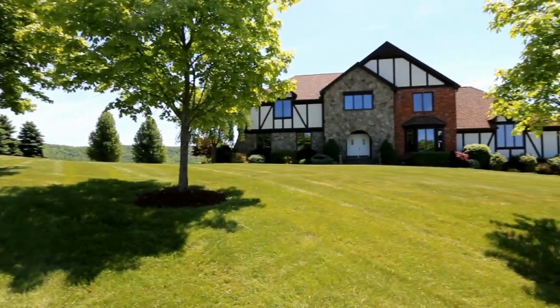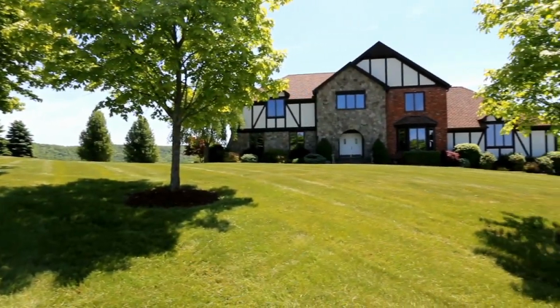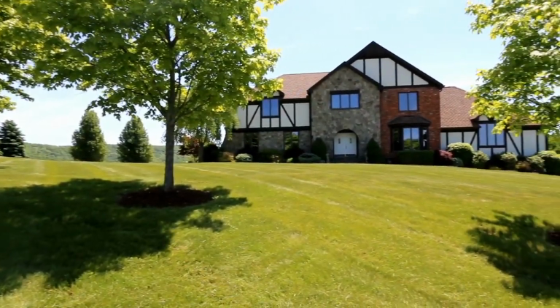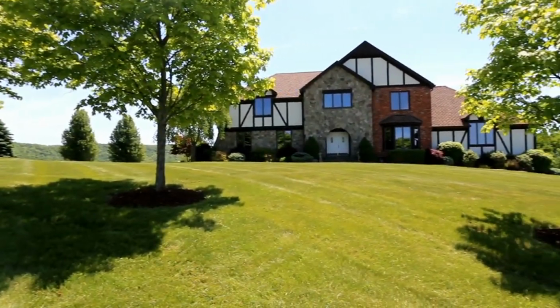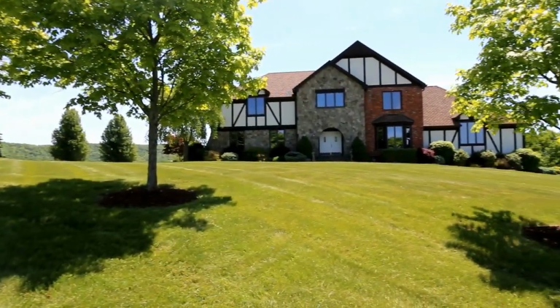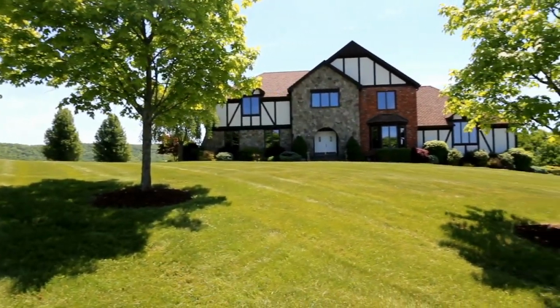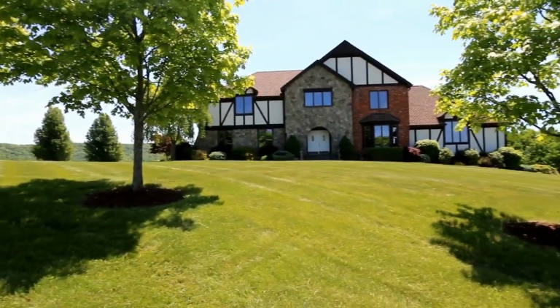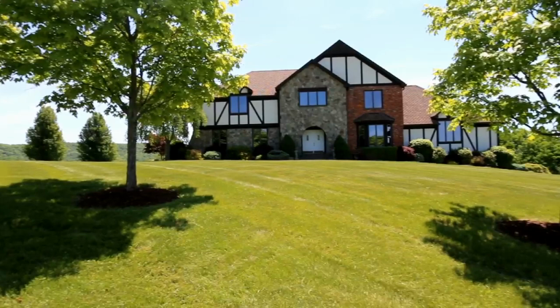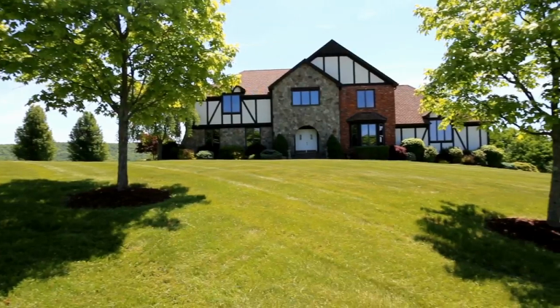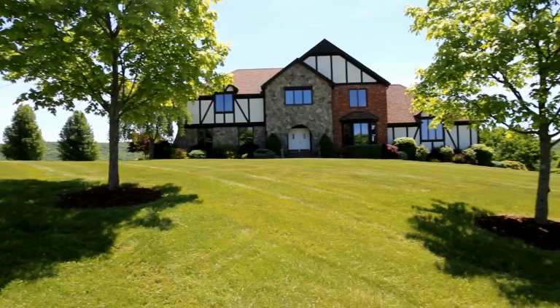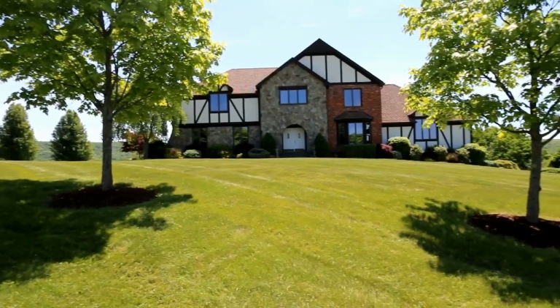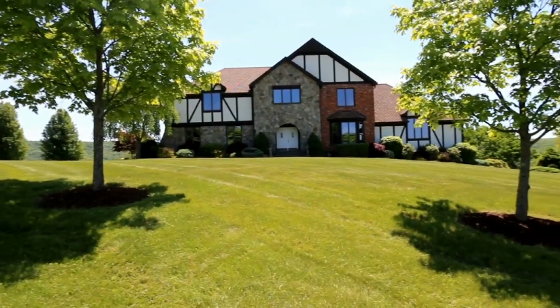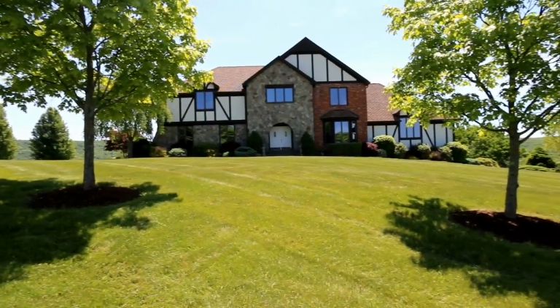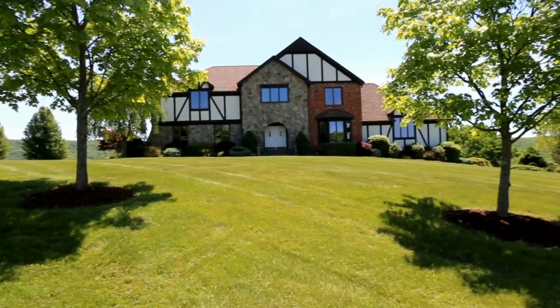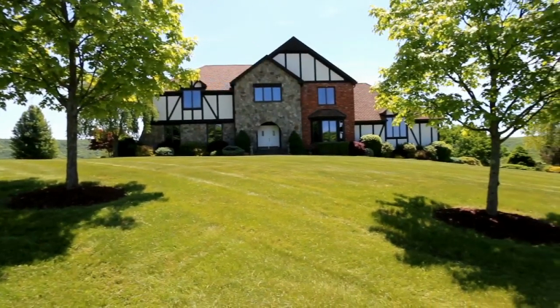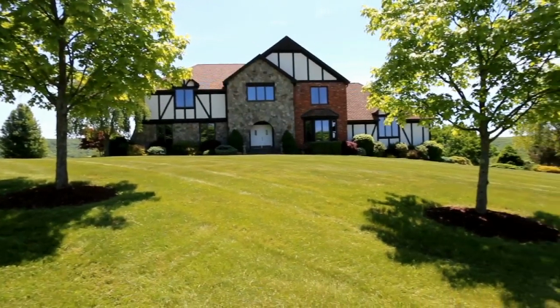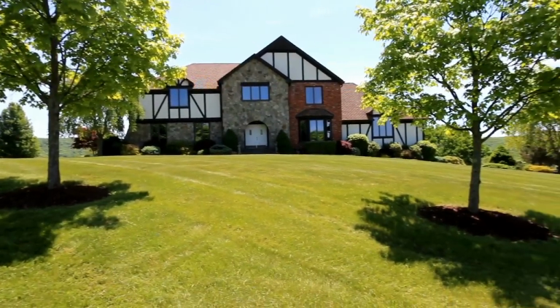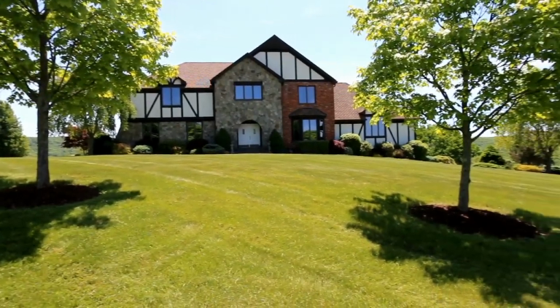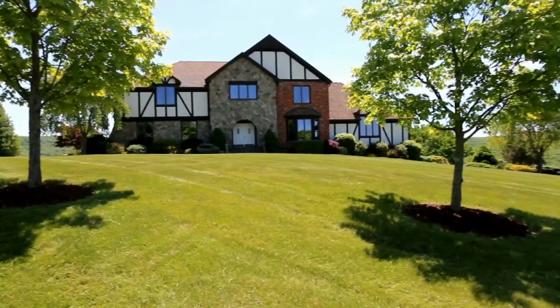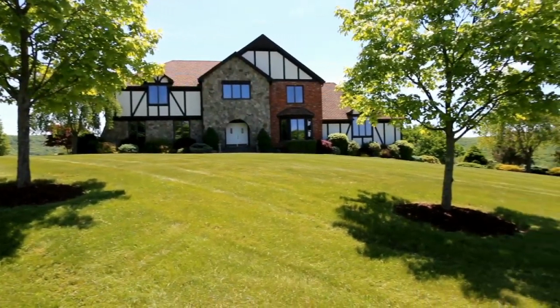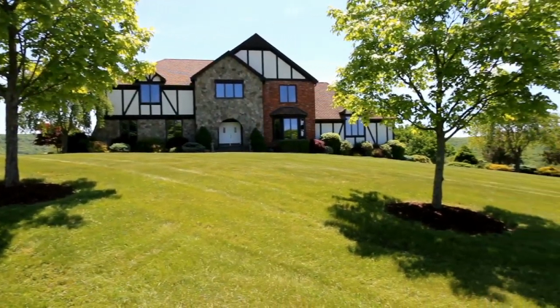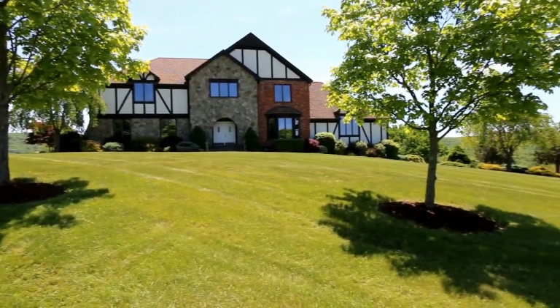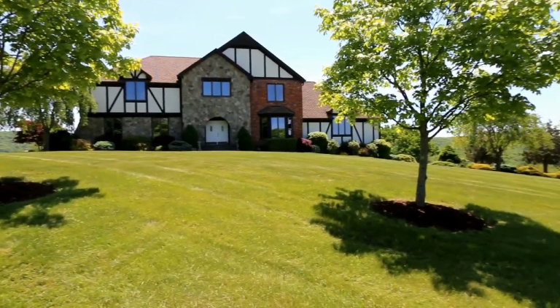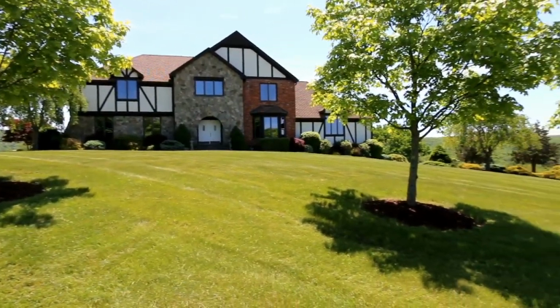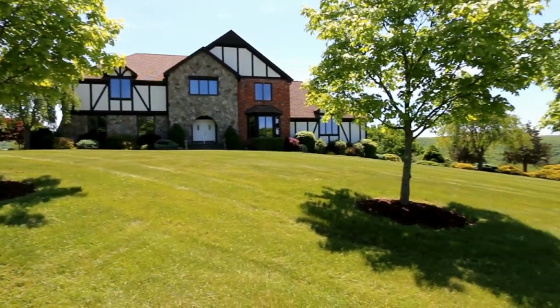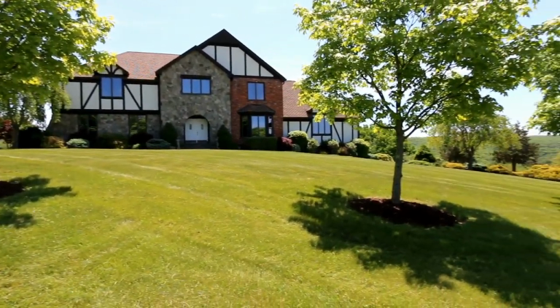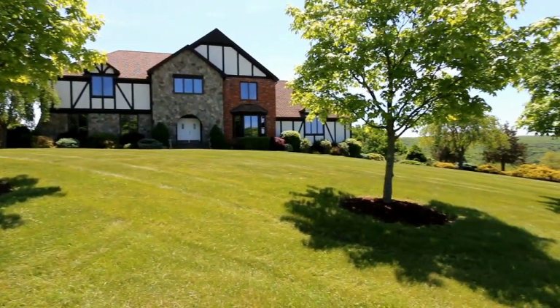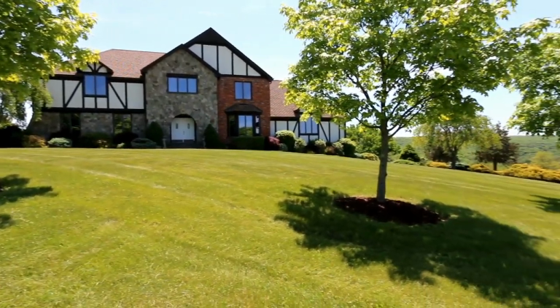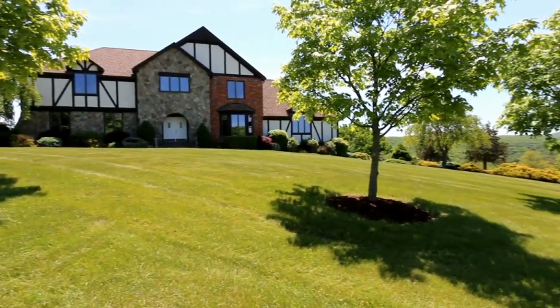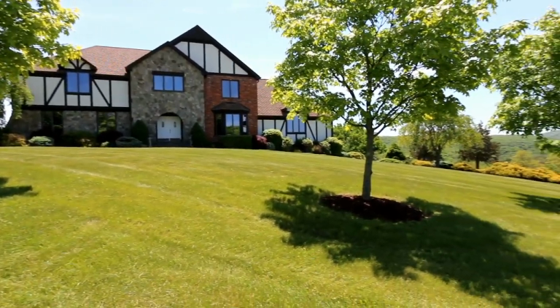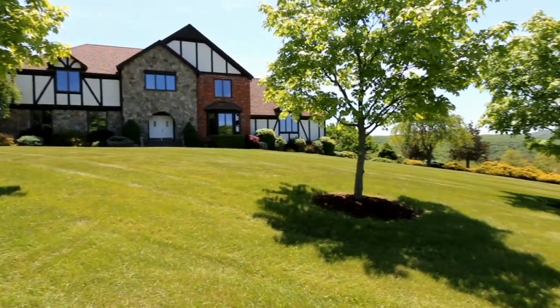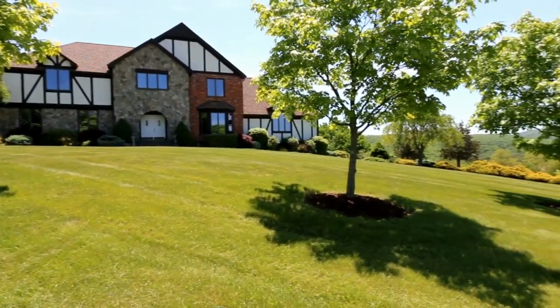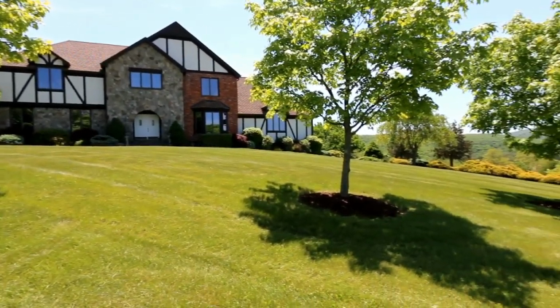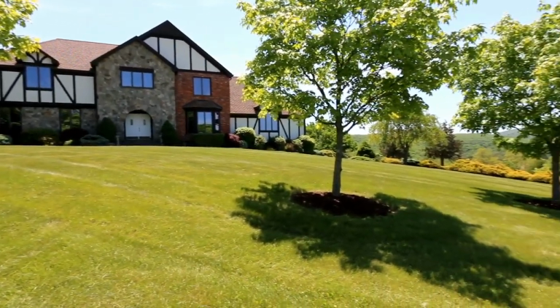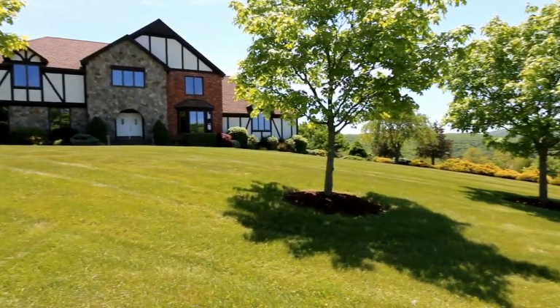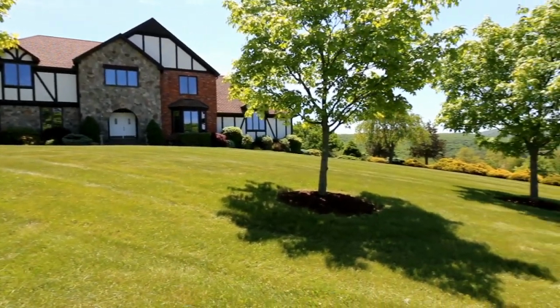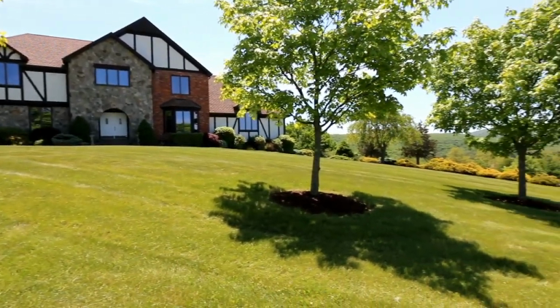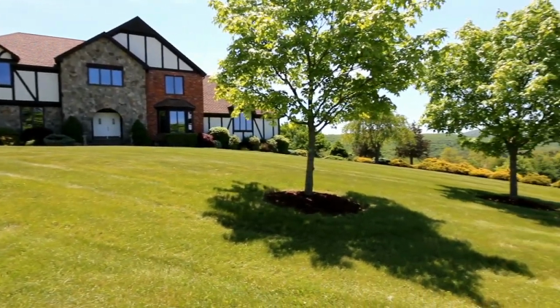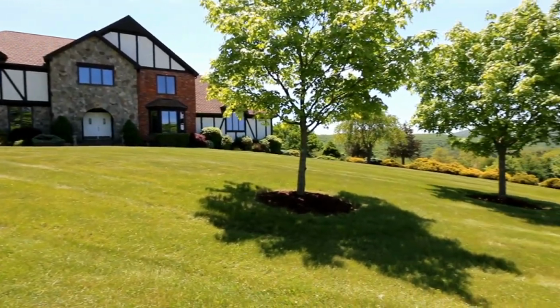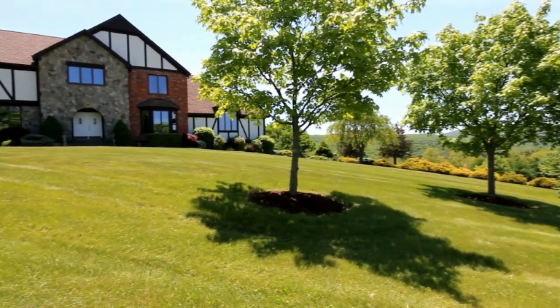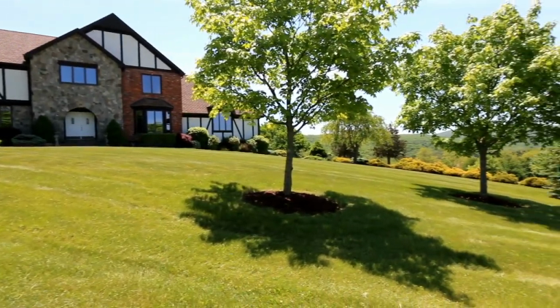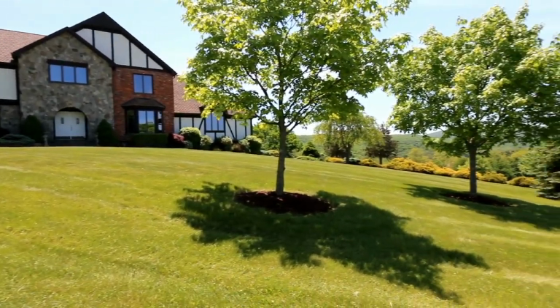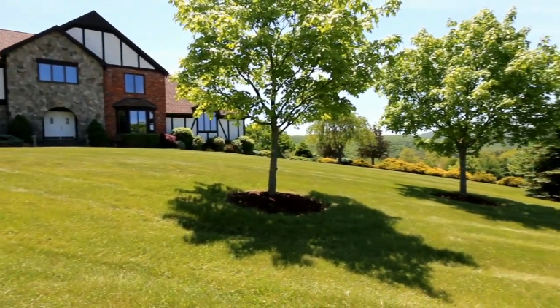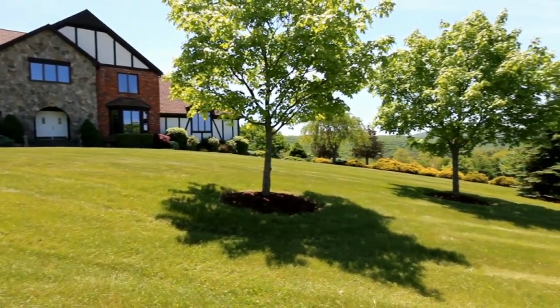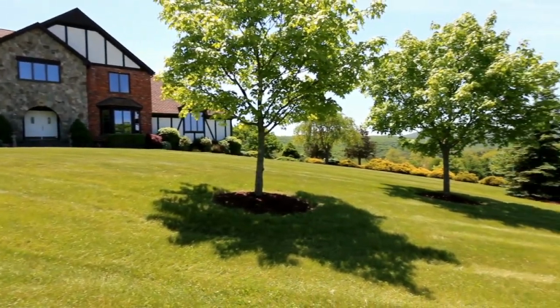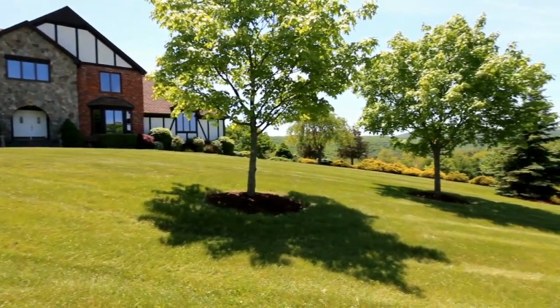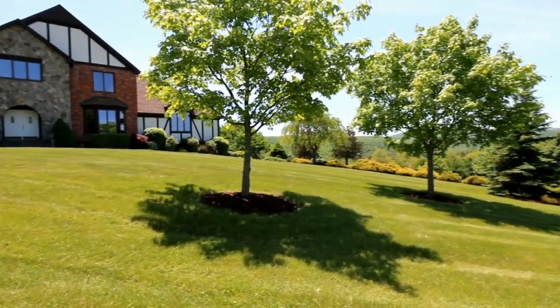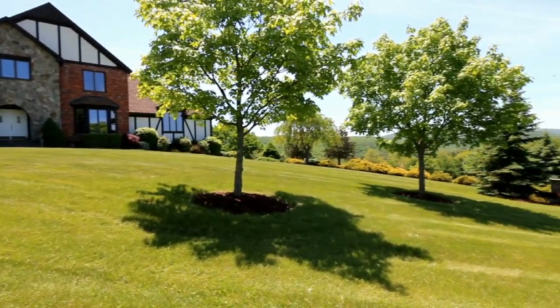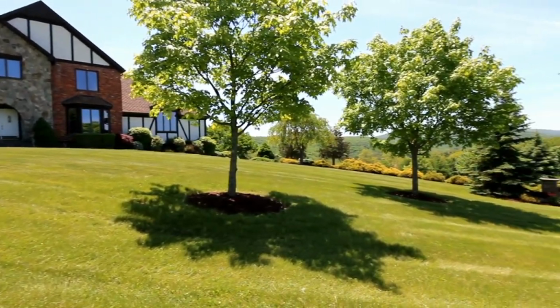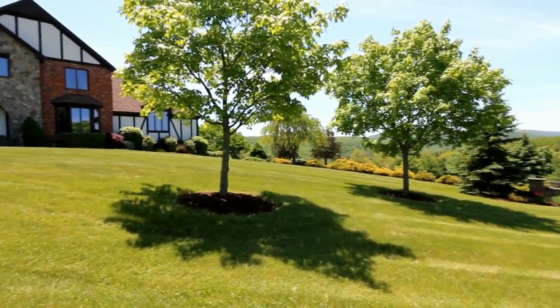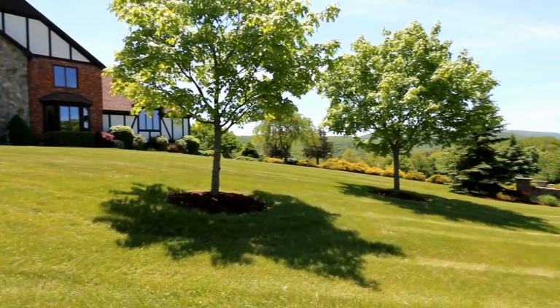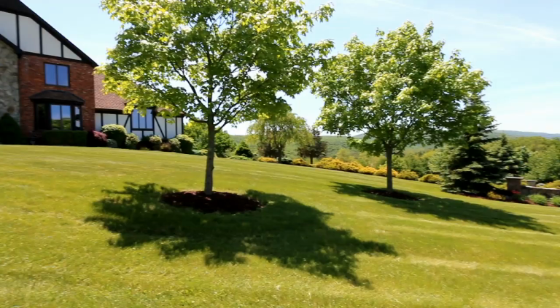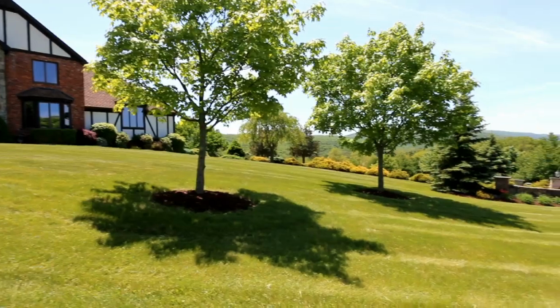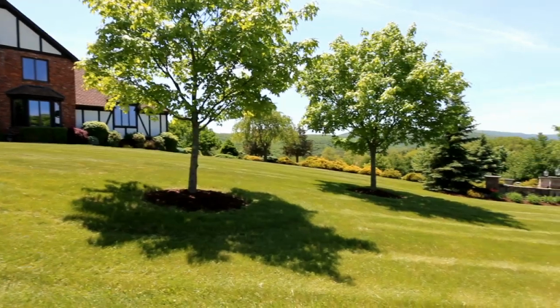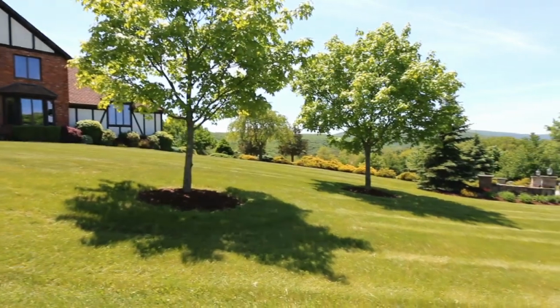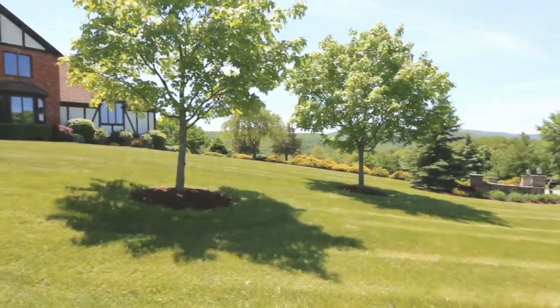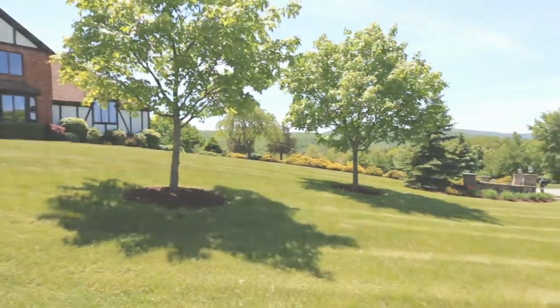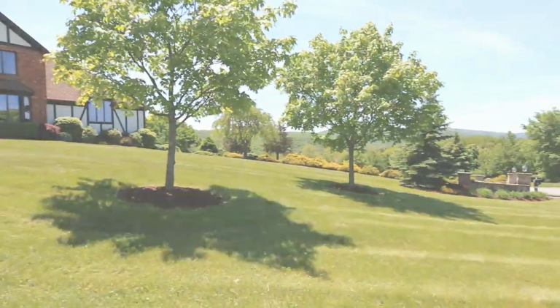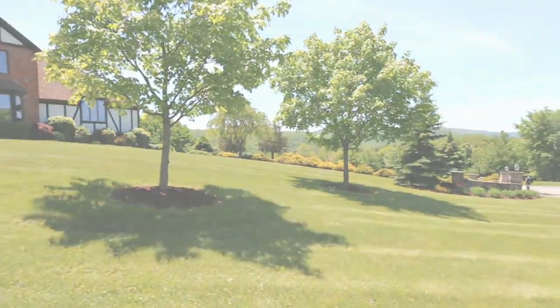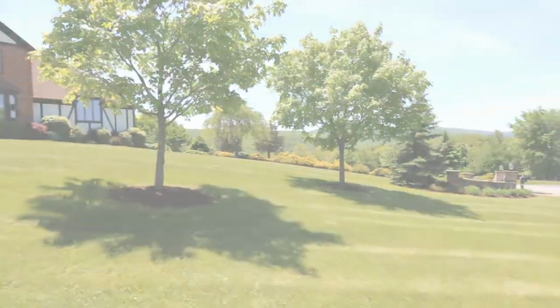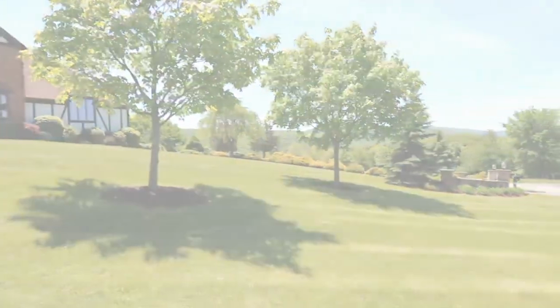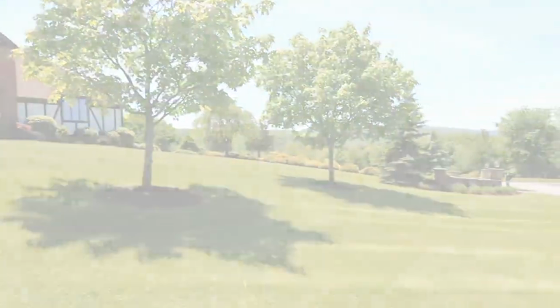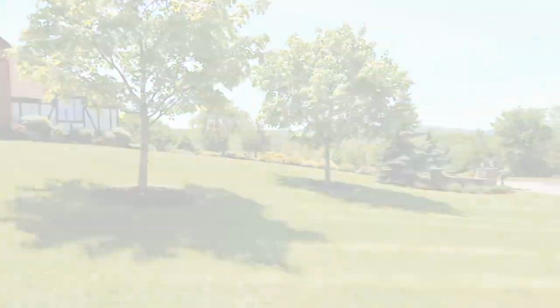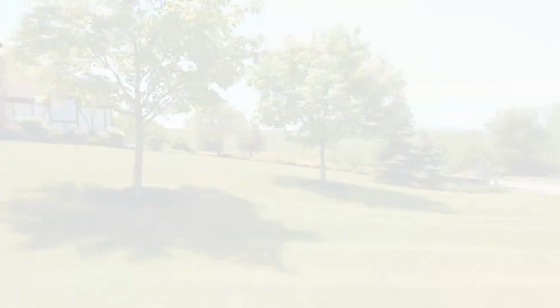Traditional homes, horse farms, and local produce shops are just a few of the characteristics of this small and bucolic town.